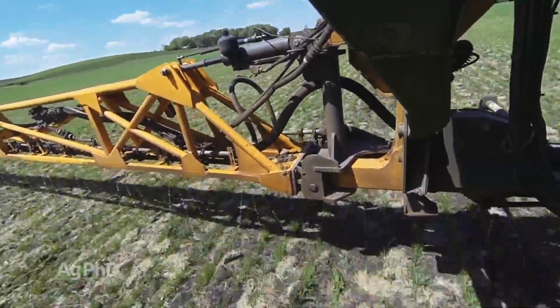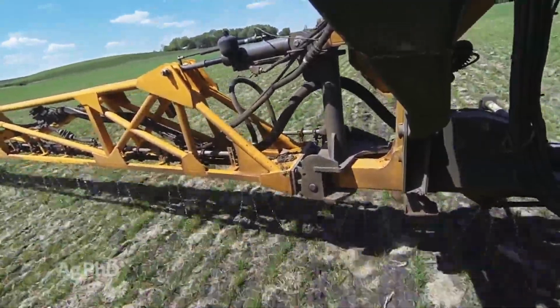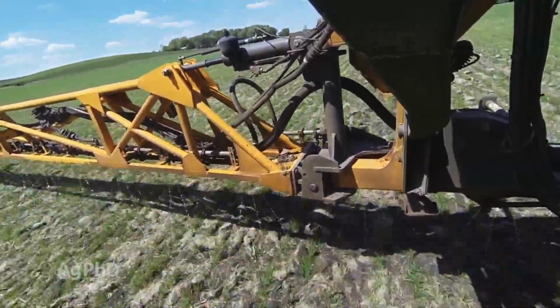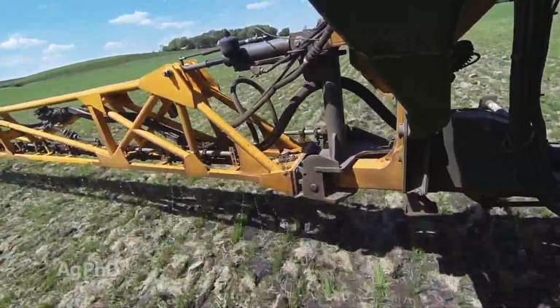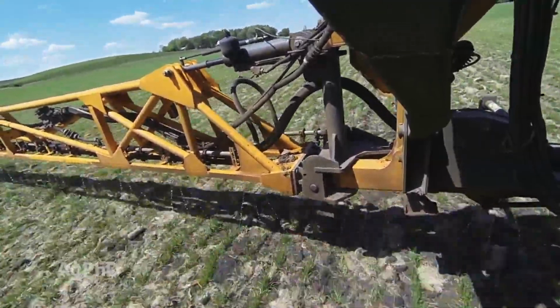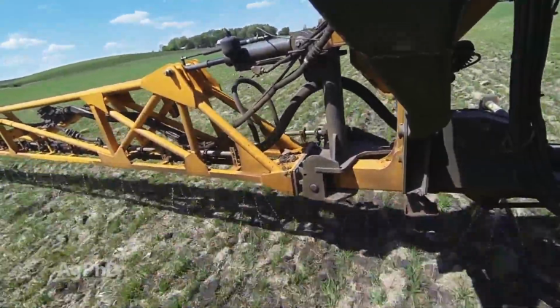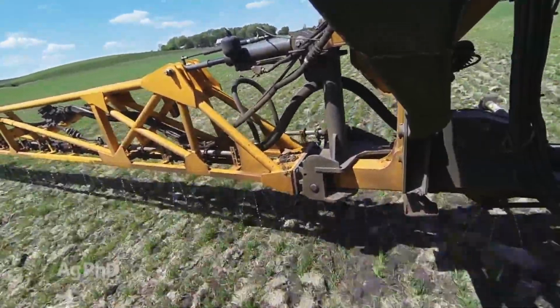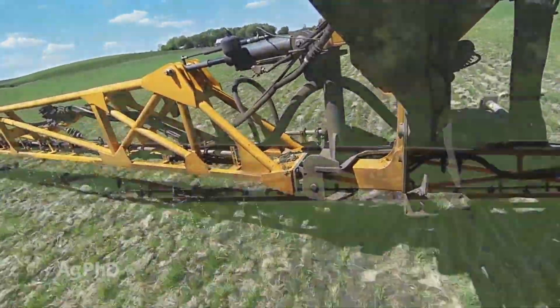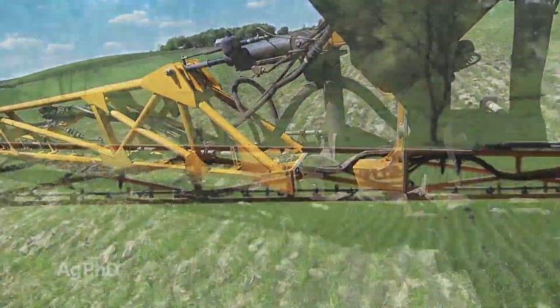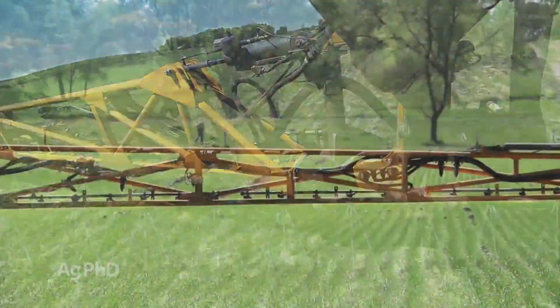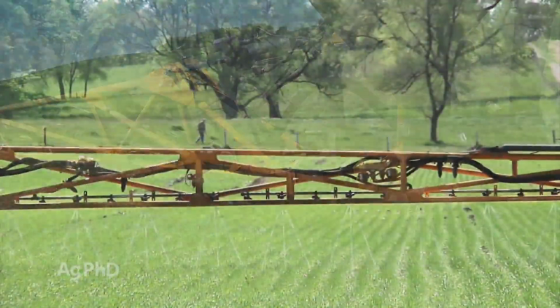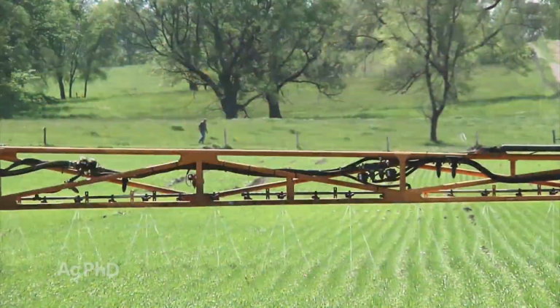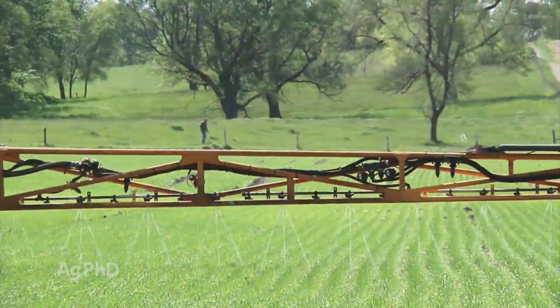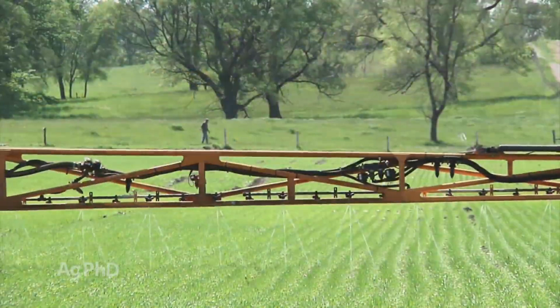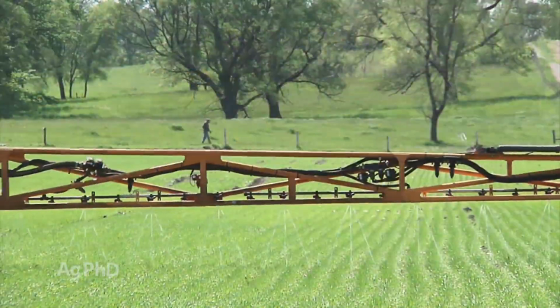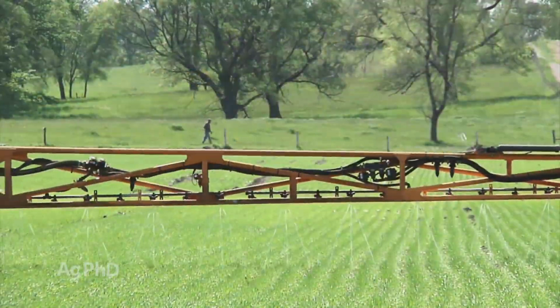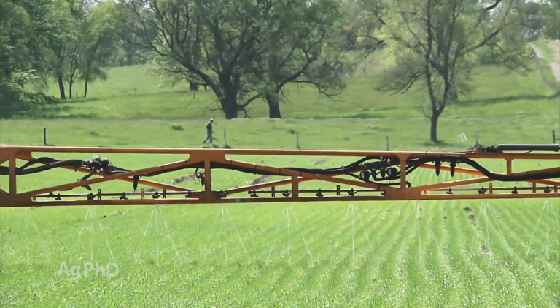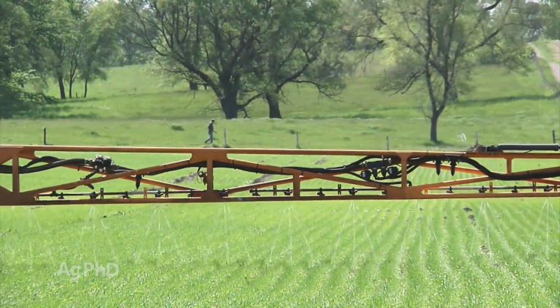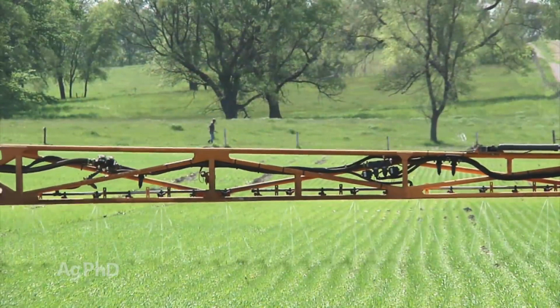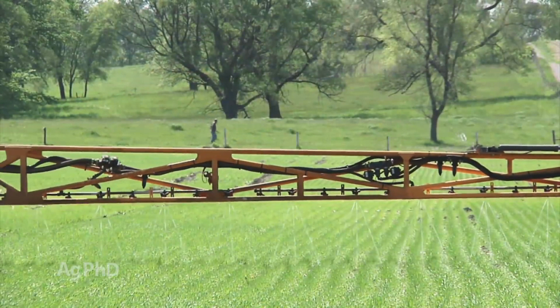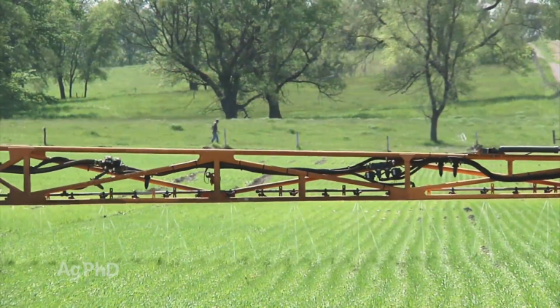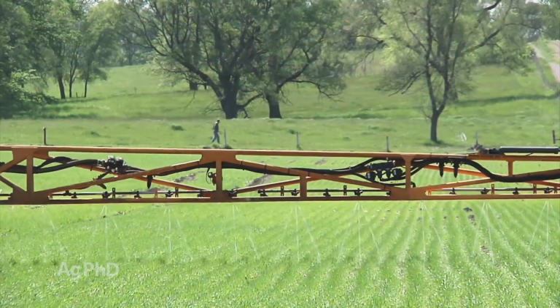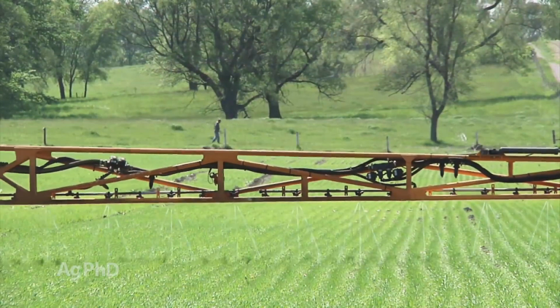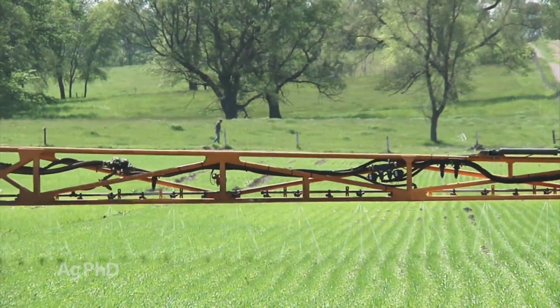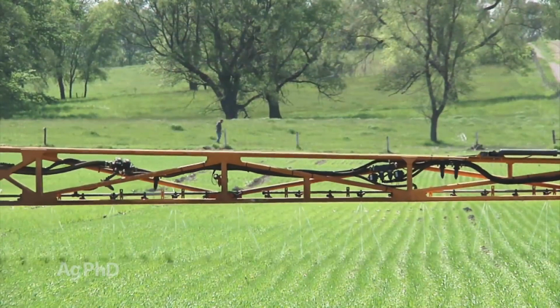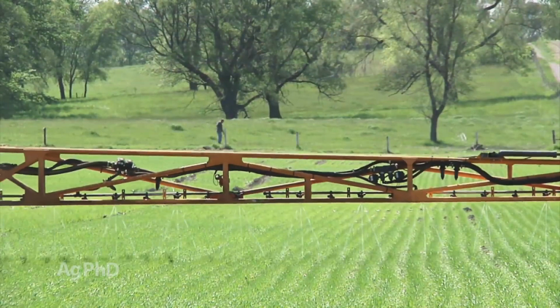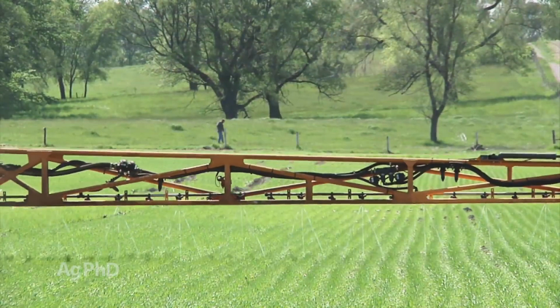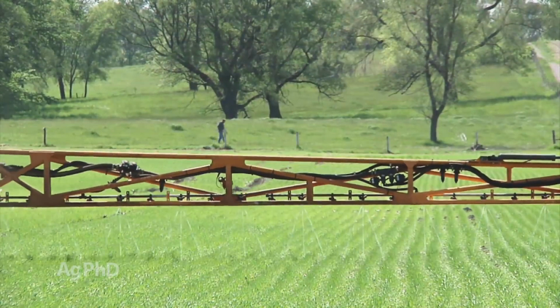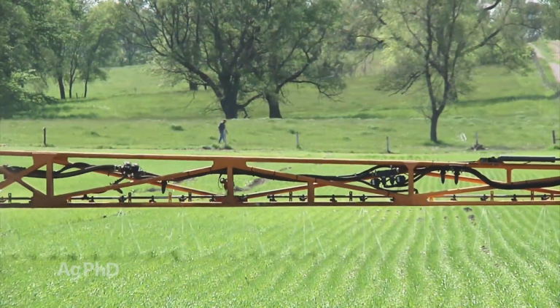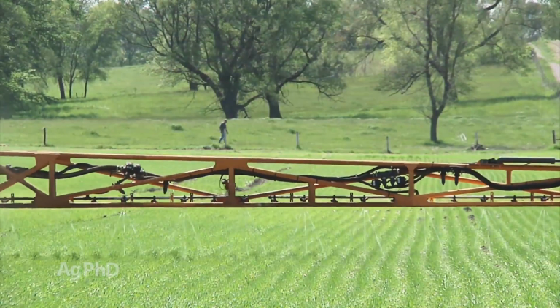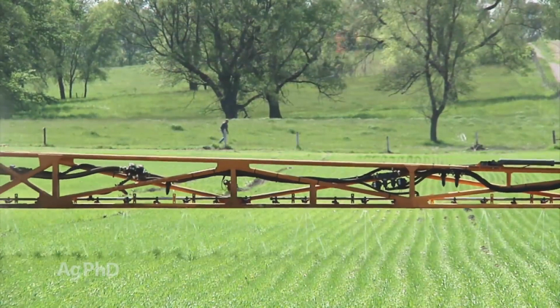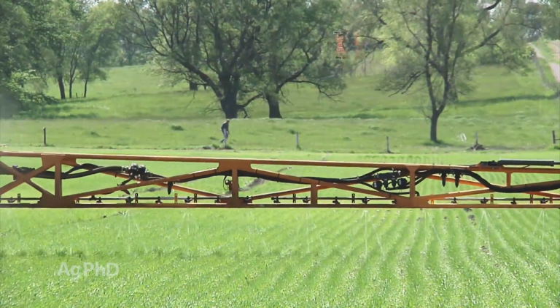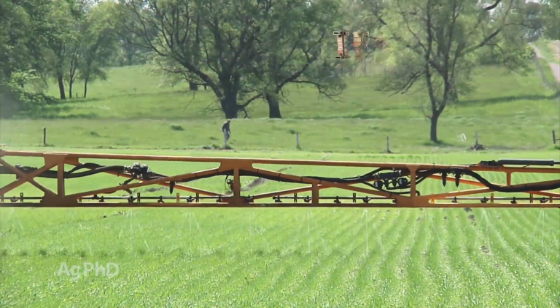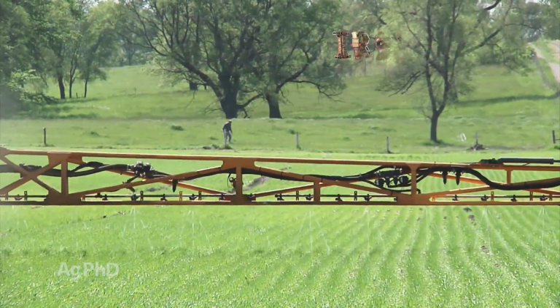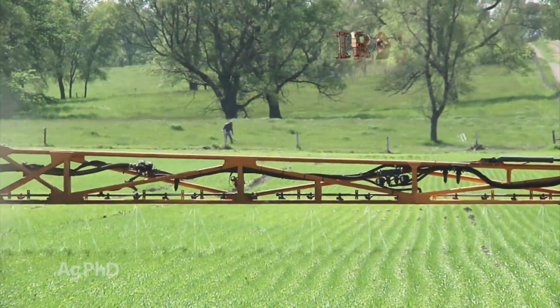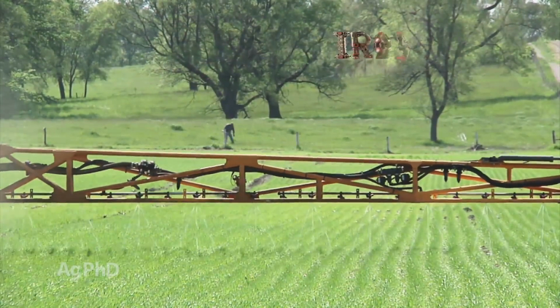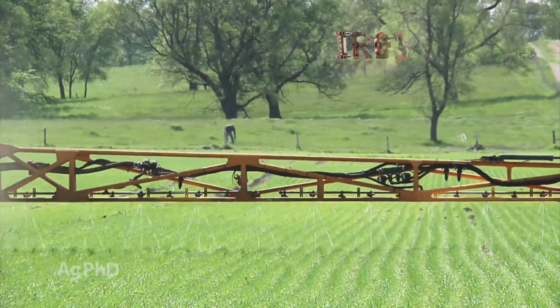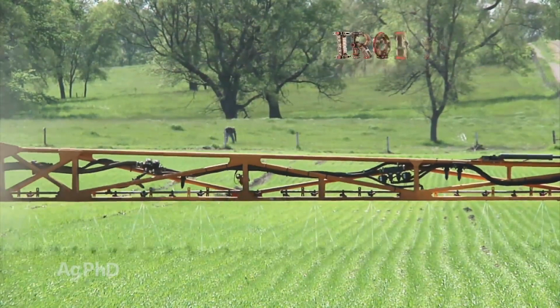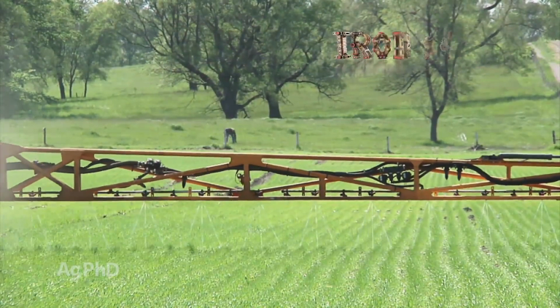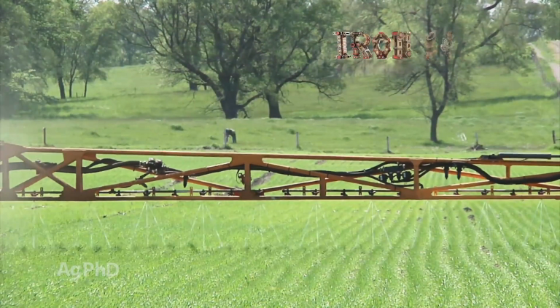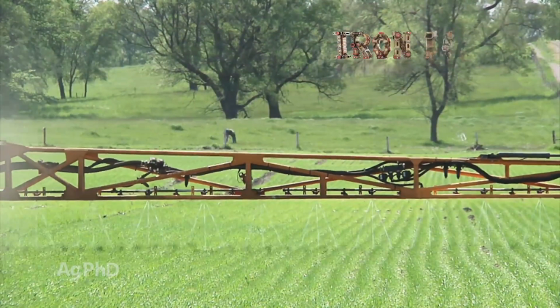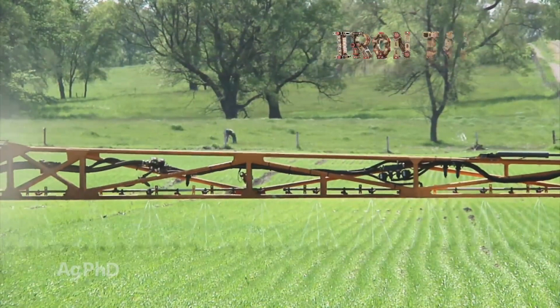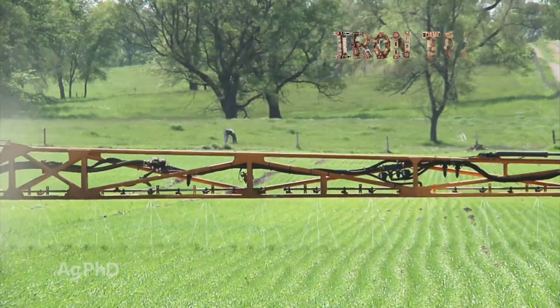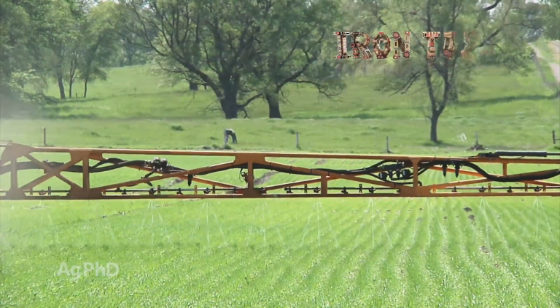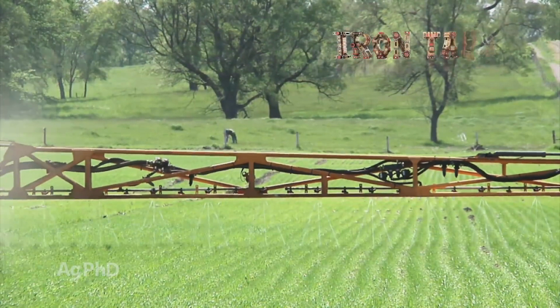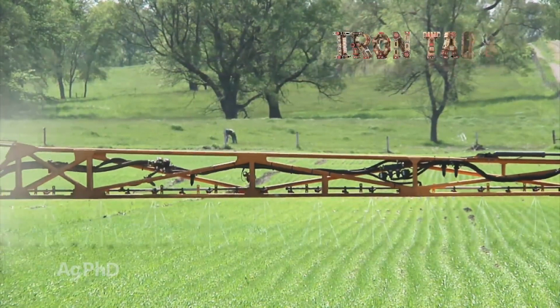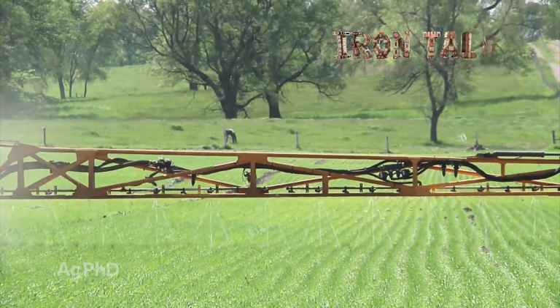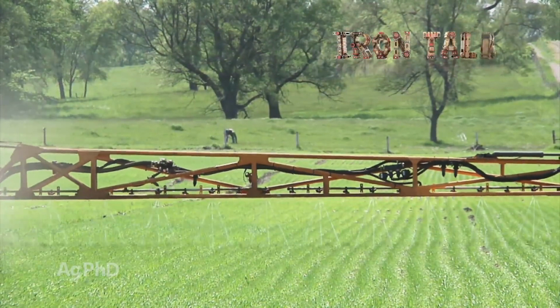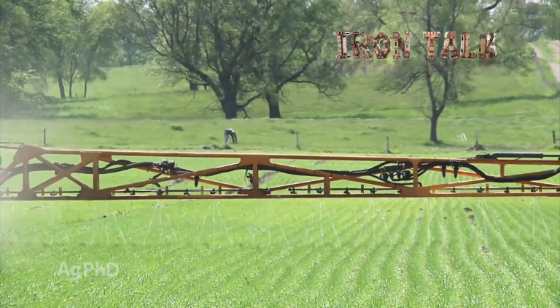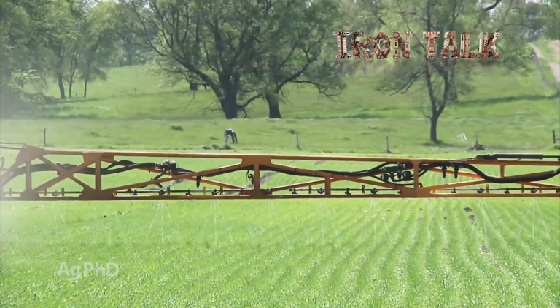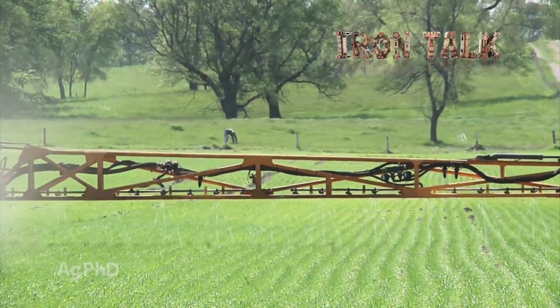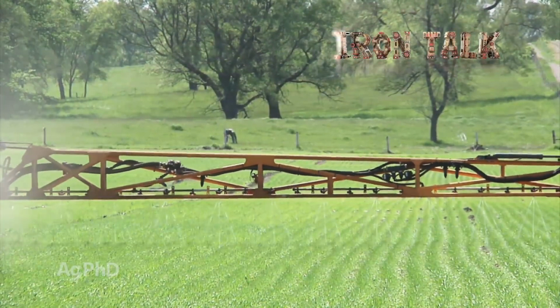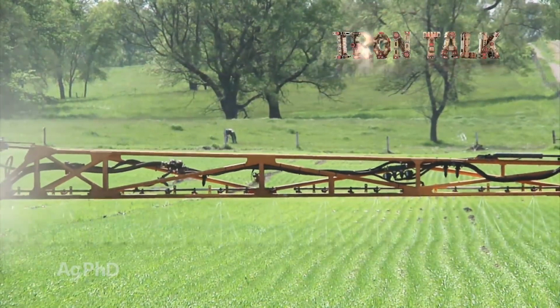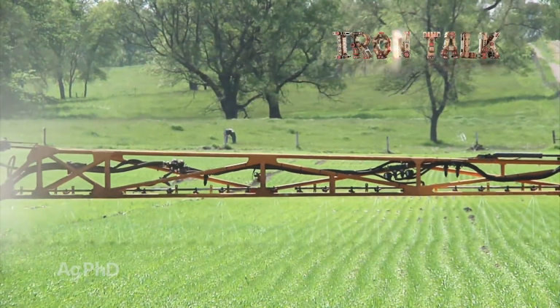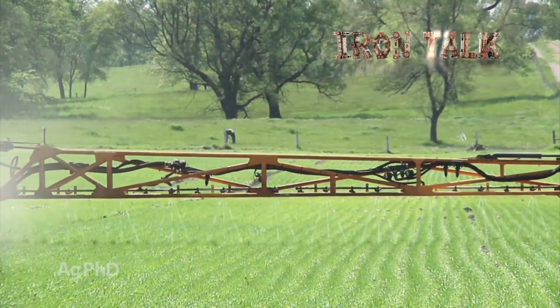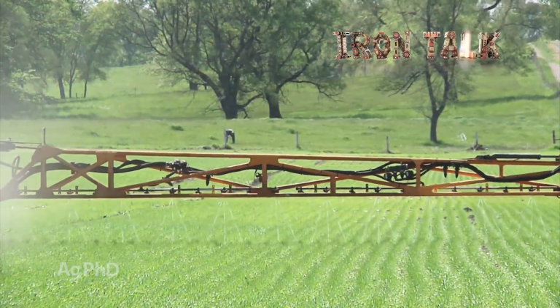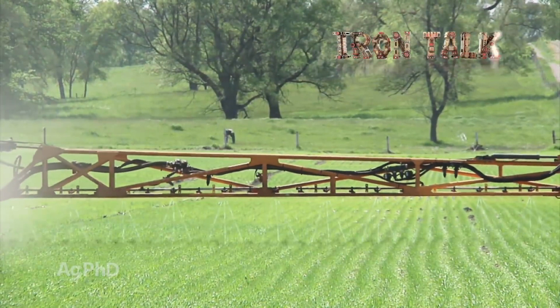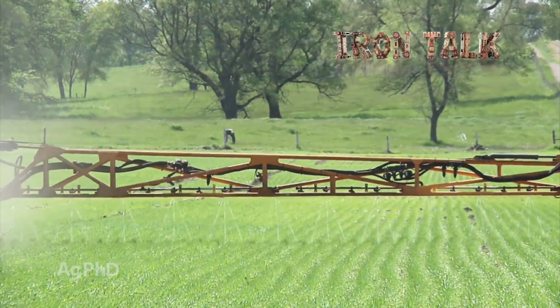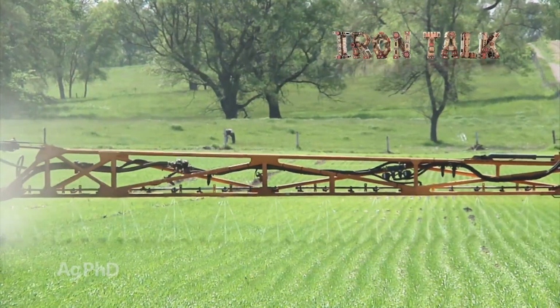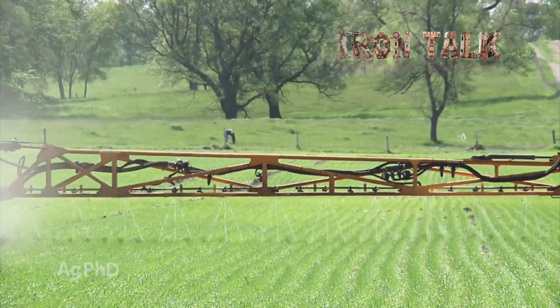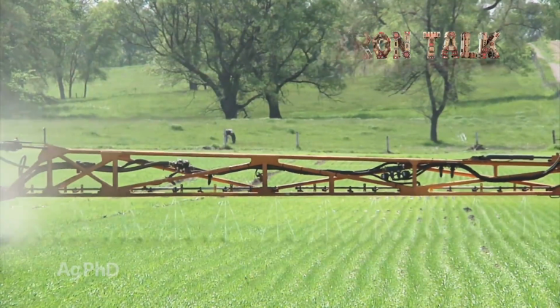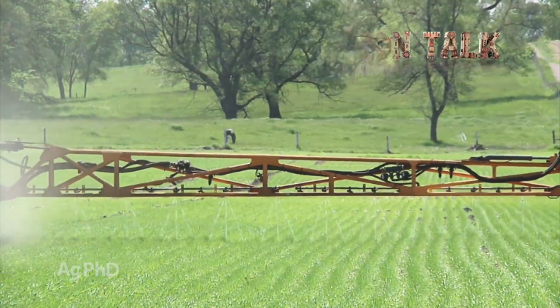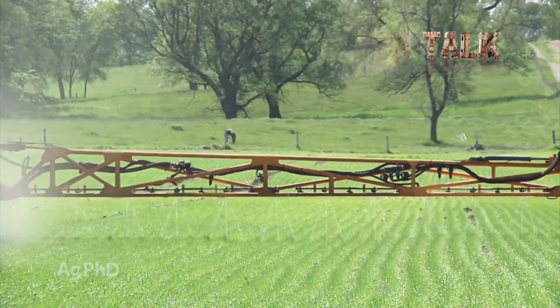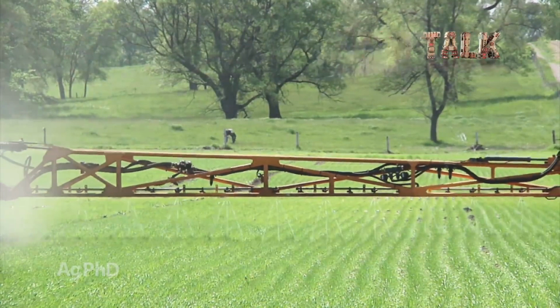If you haven't been applying your wheat fertility this way, check into it for your farm. That's all for today's Iron Talk and now back to the show.